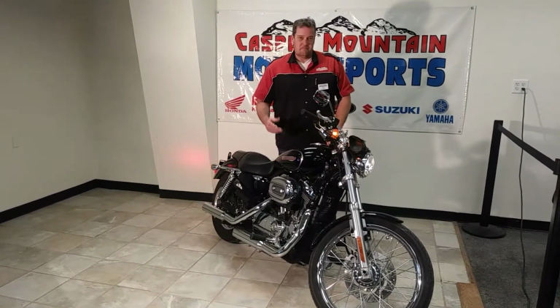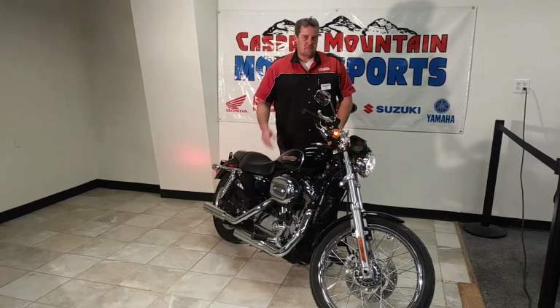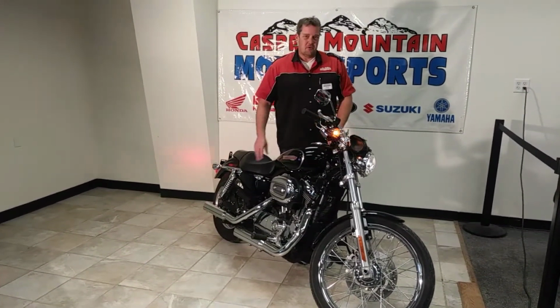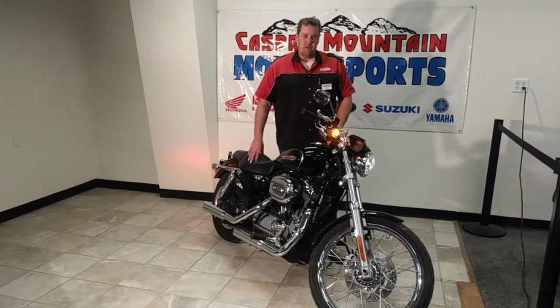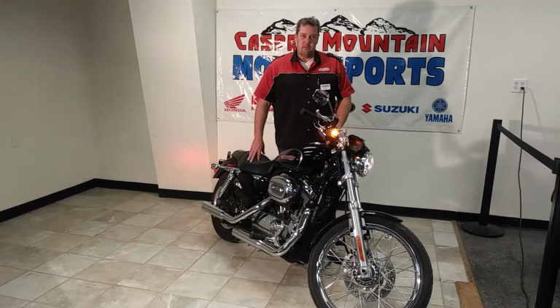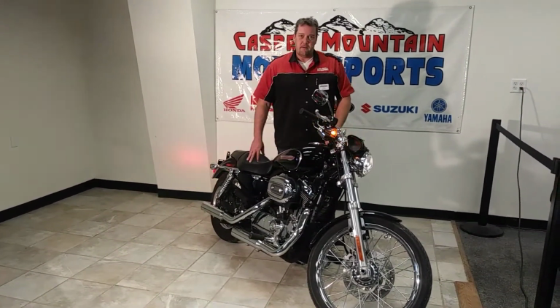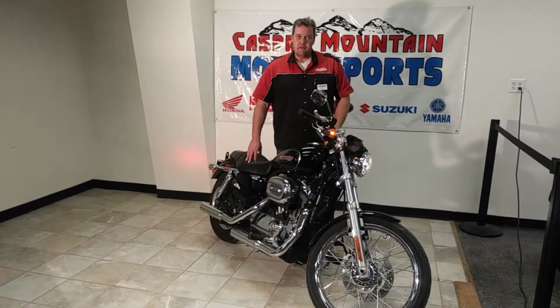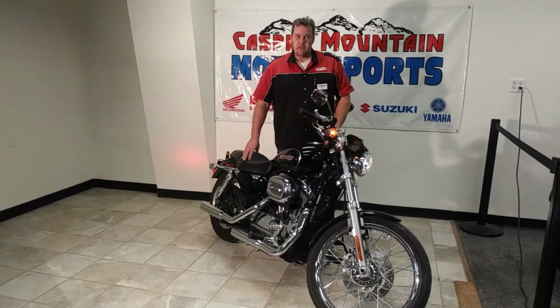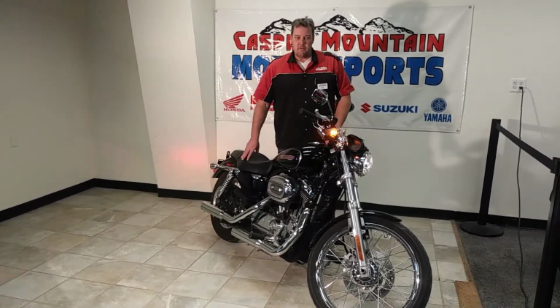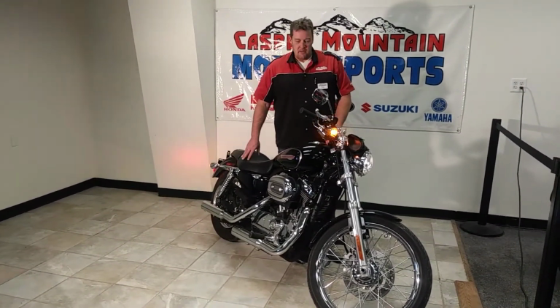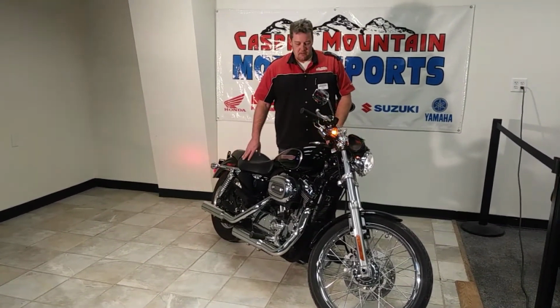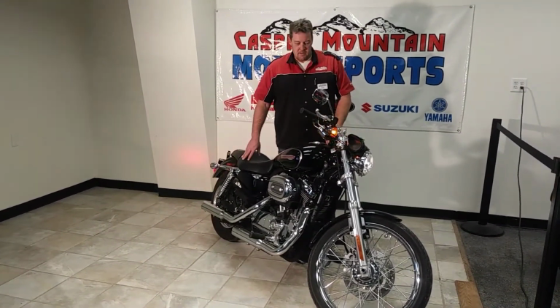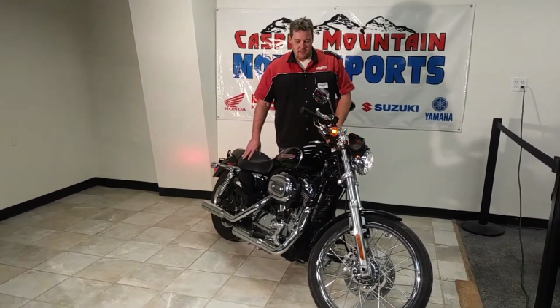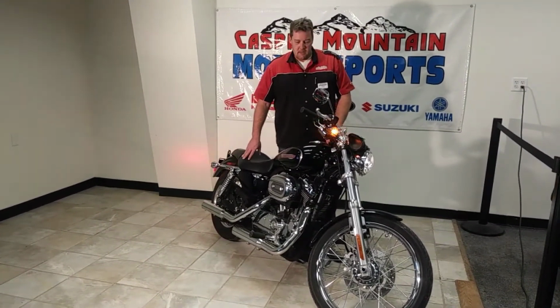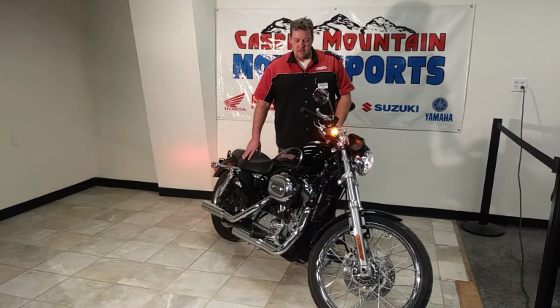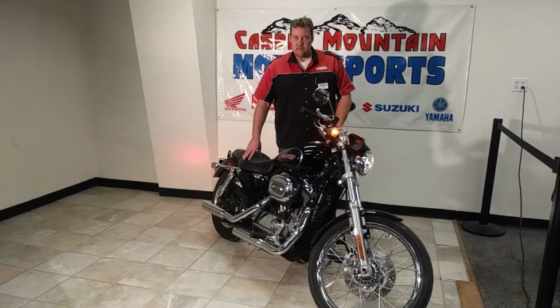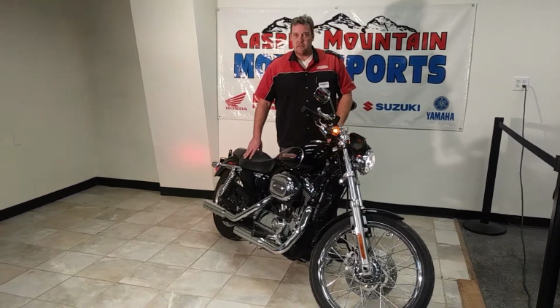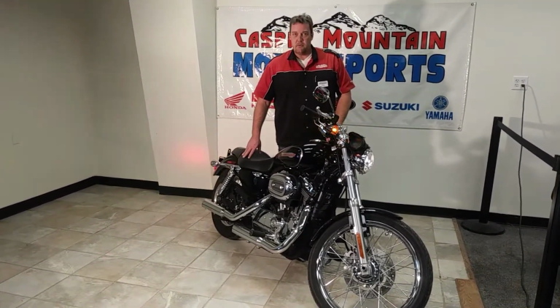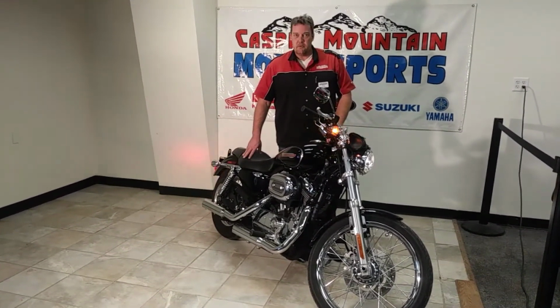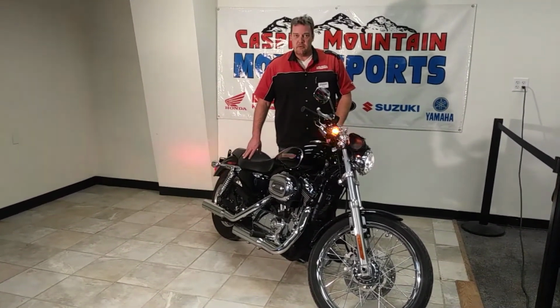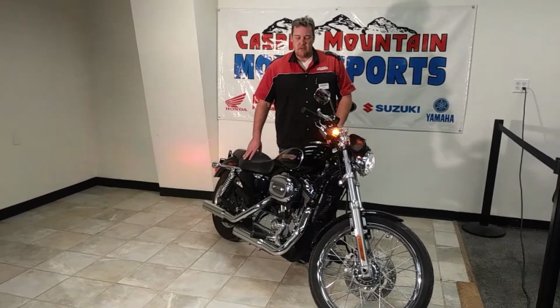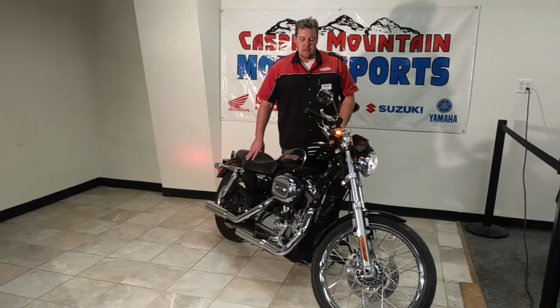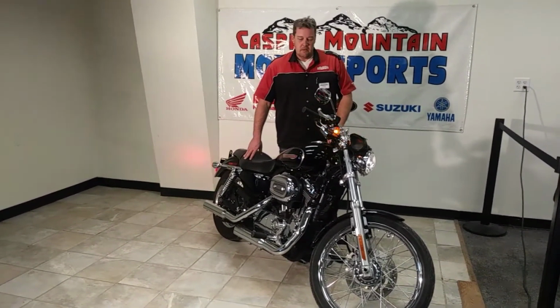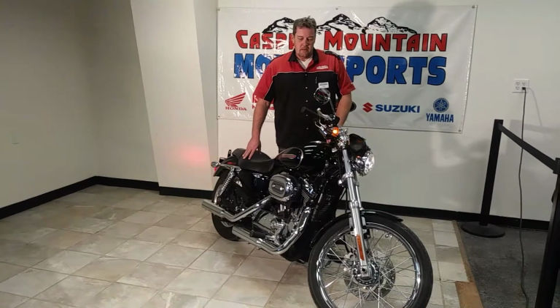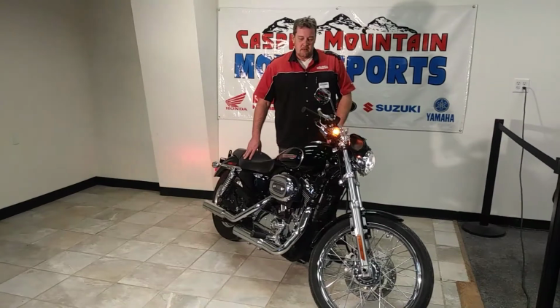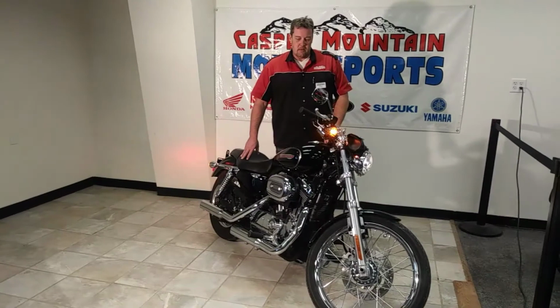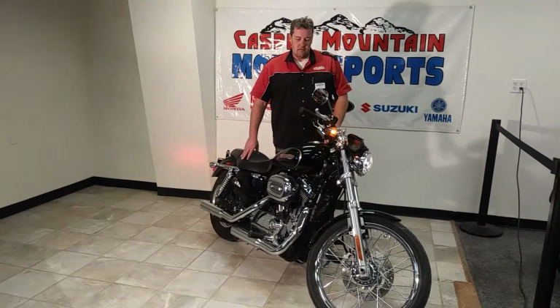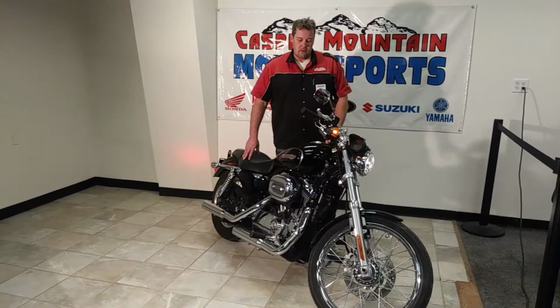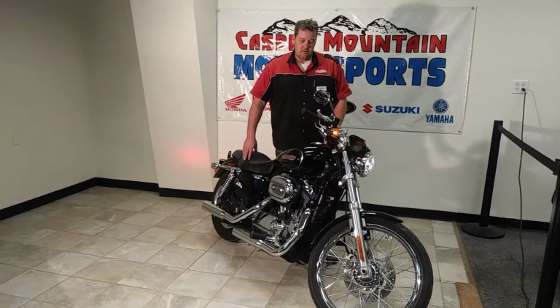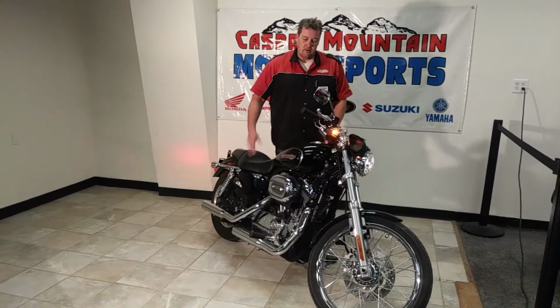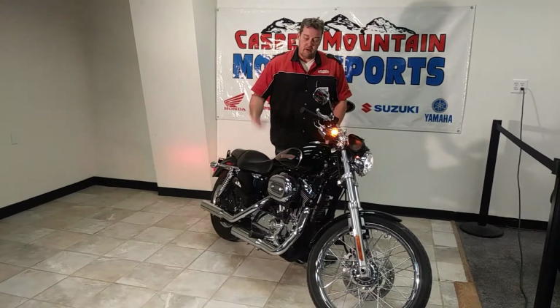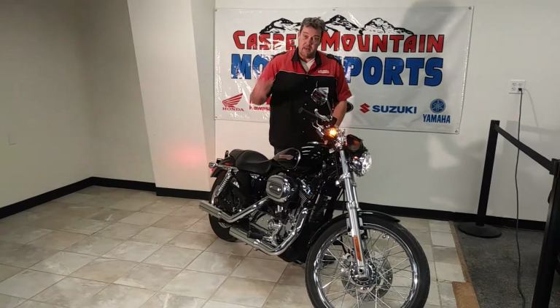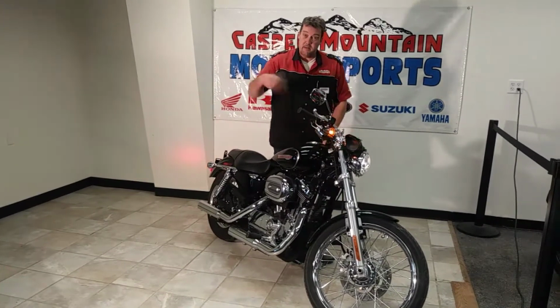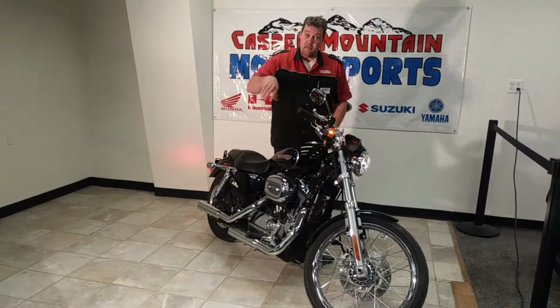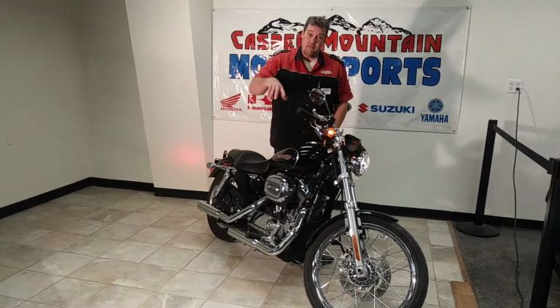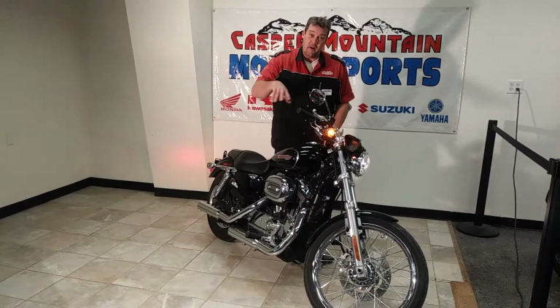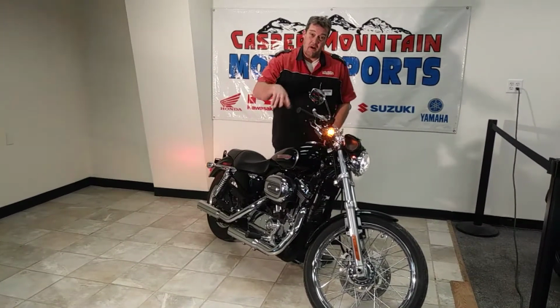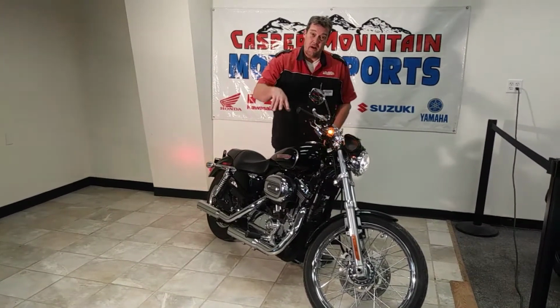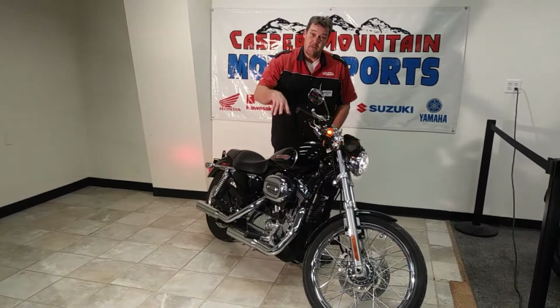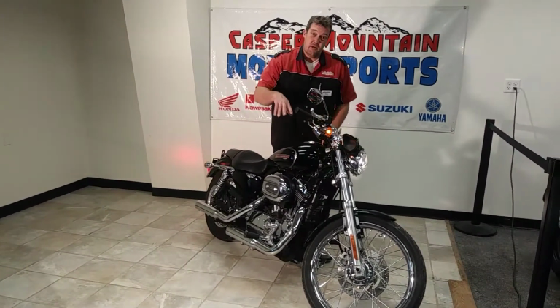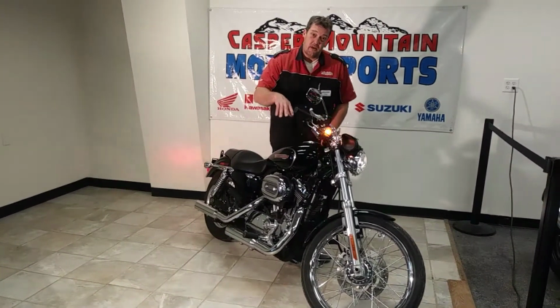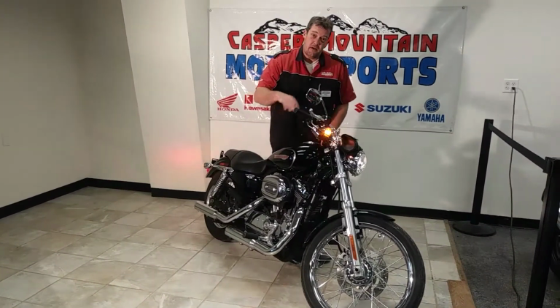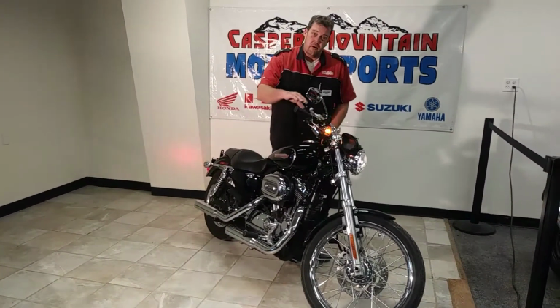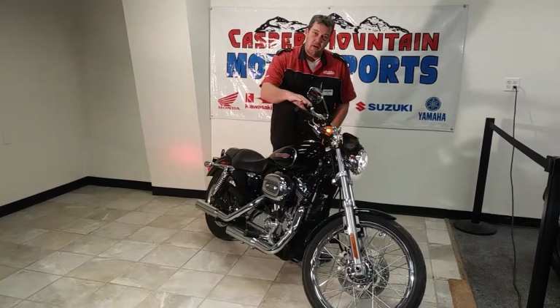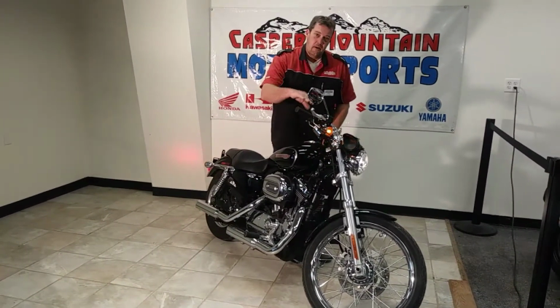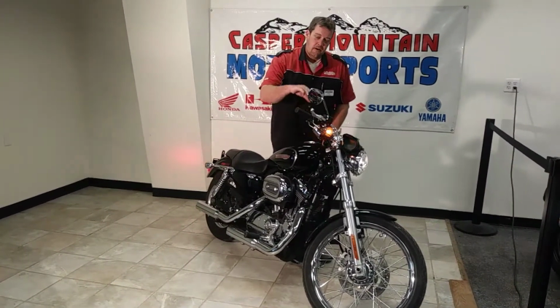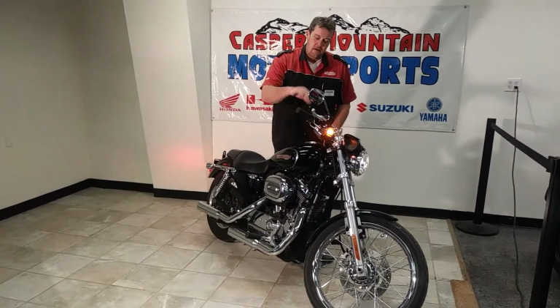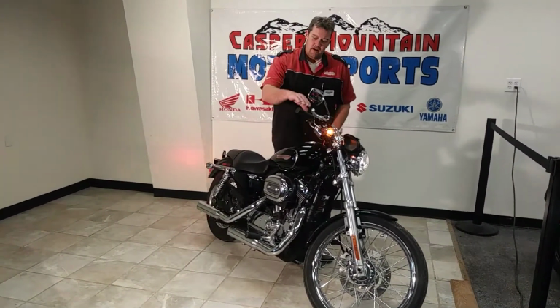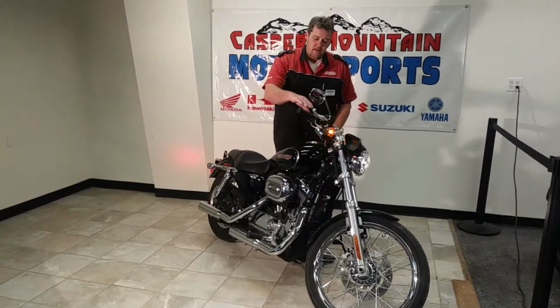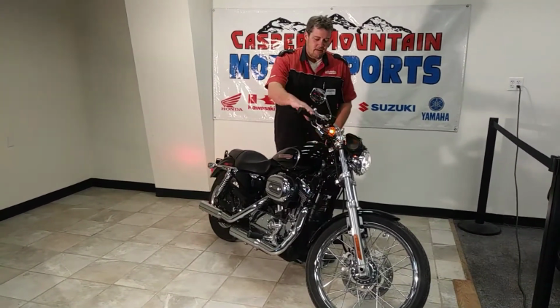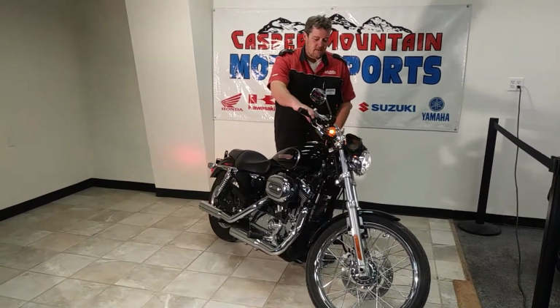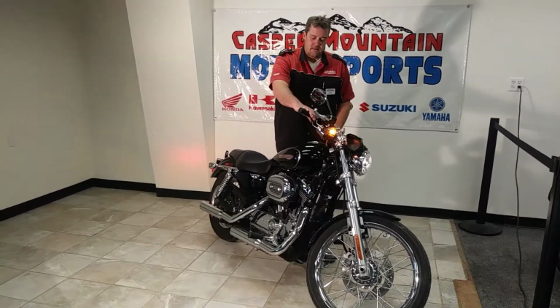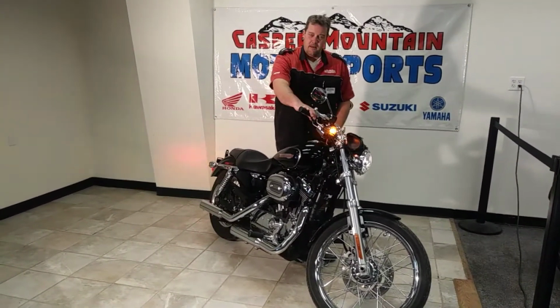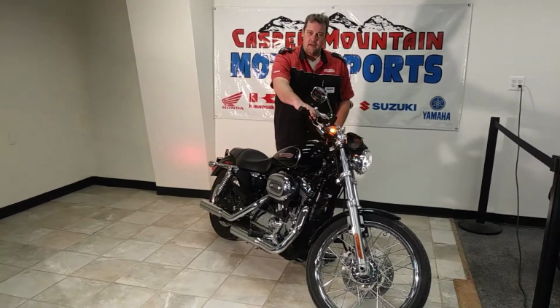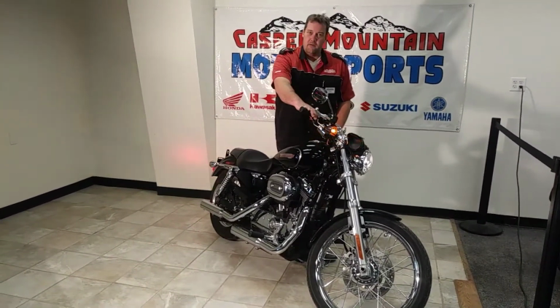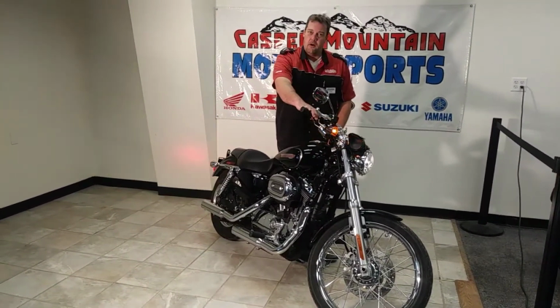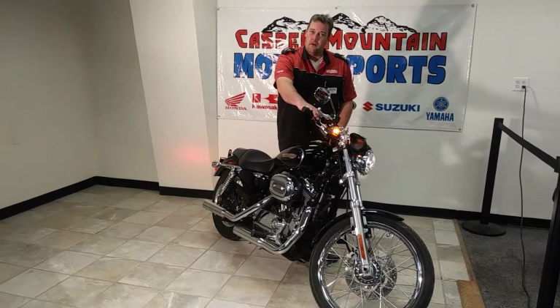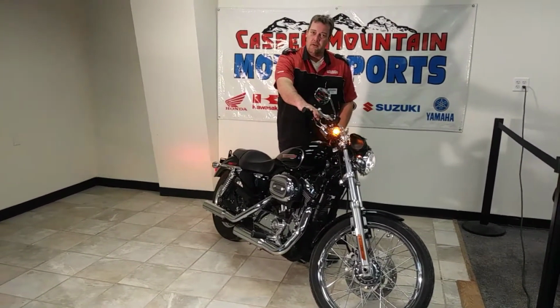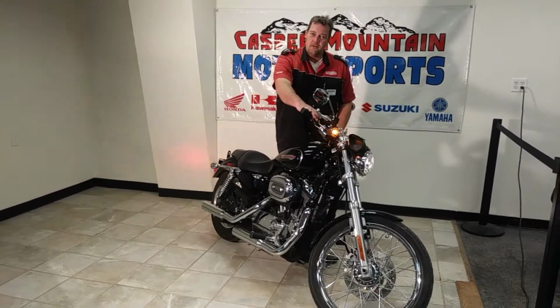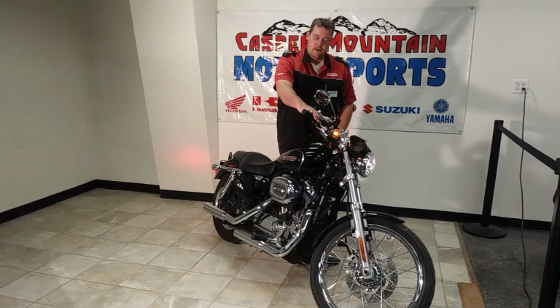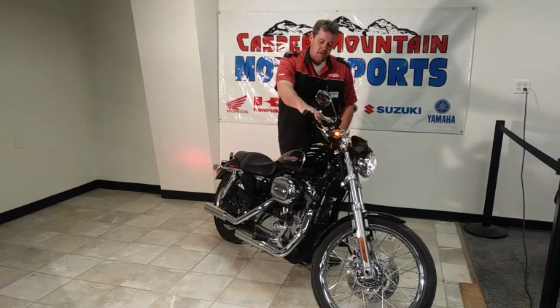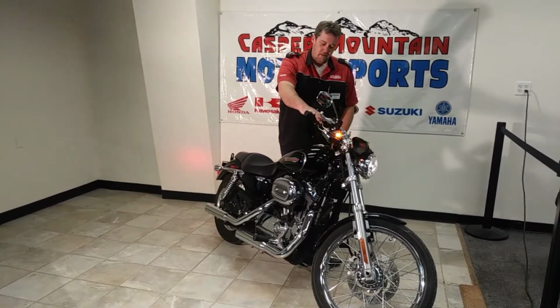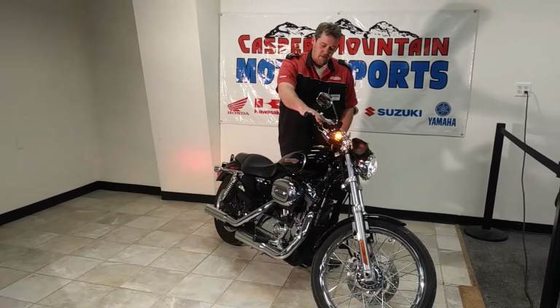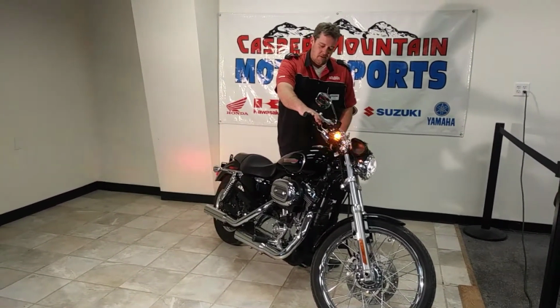Great bike for somebody that wants to get into some cruising. Really, really nice. I'm going to fire it up so you can hear it, because the sound of a Harley is like nothing else.